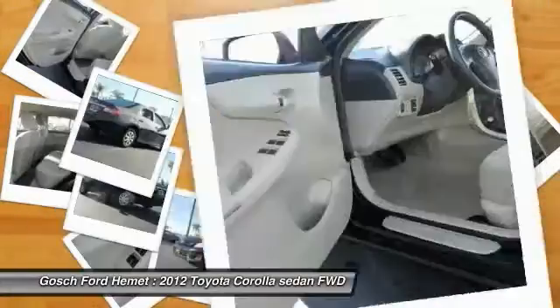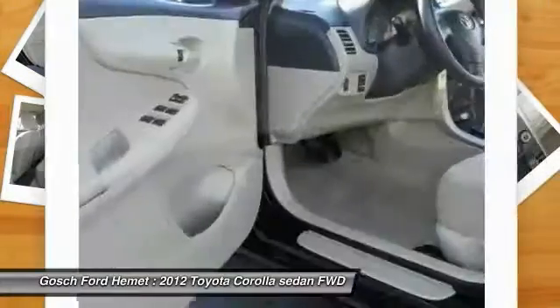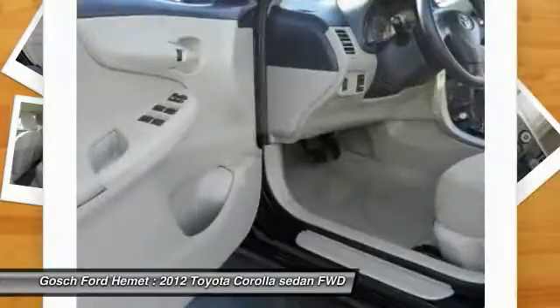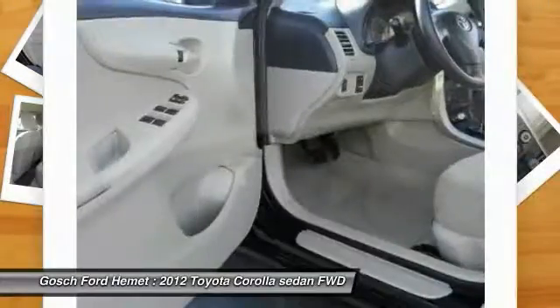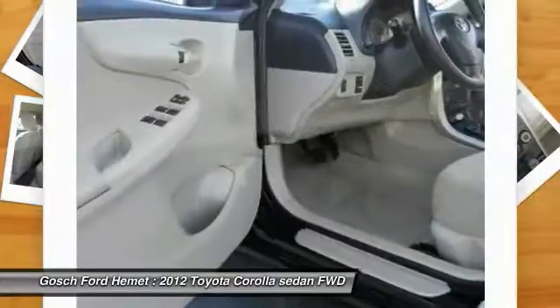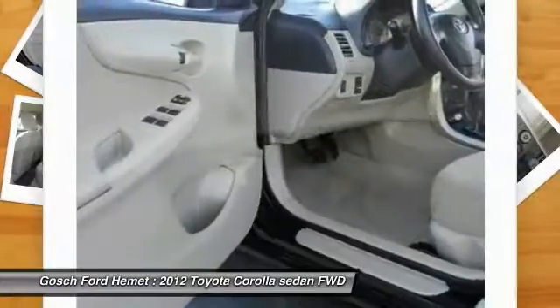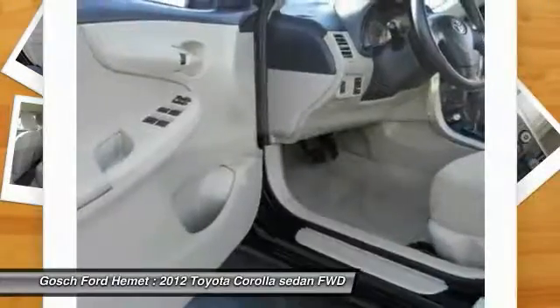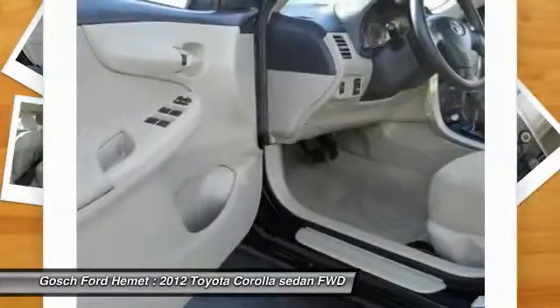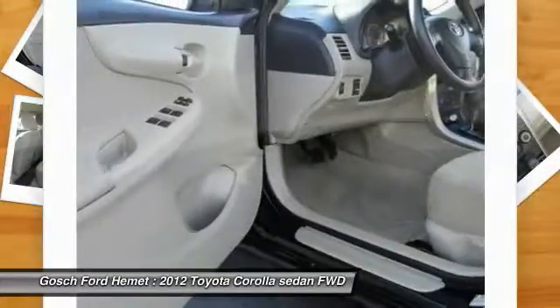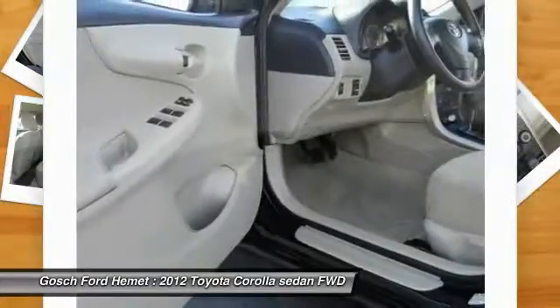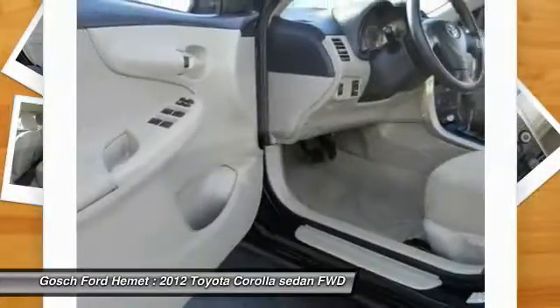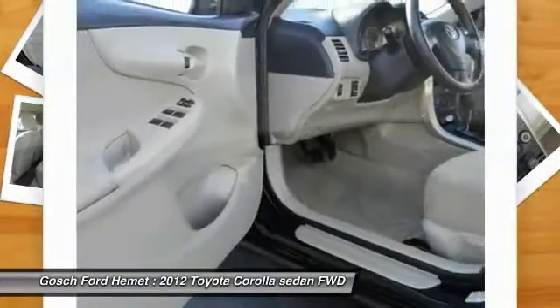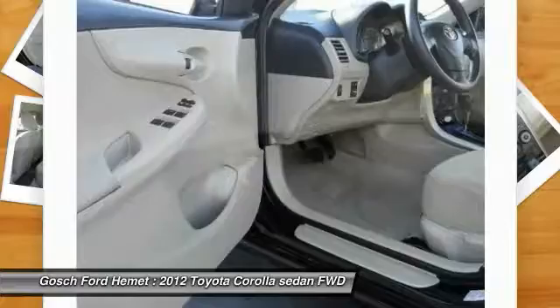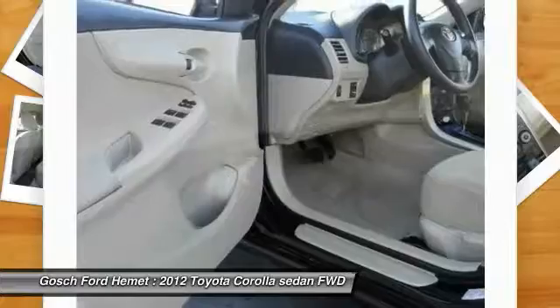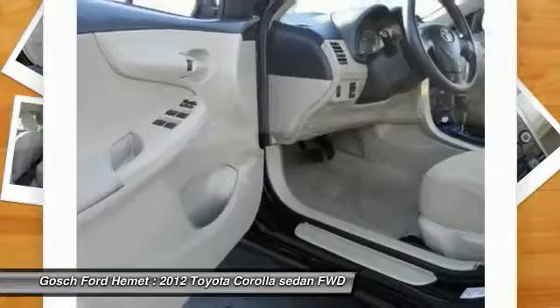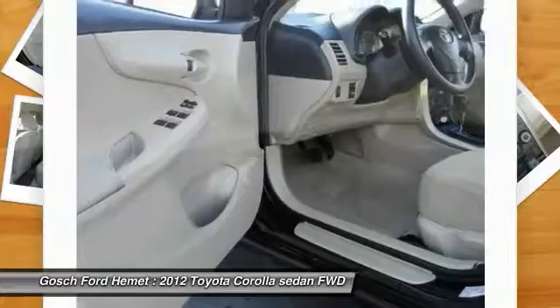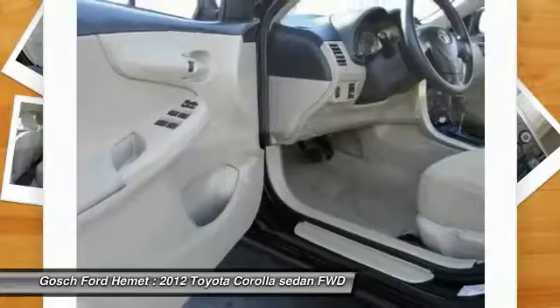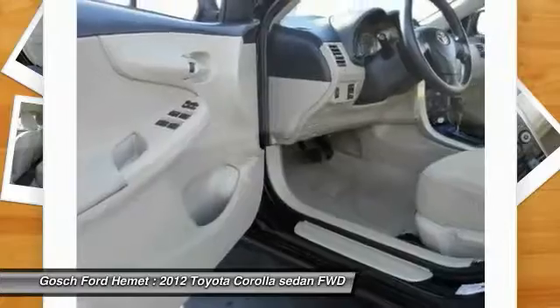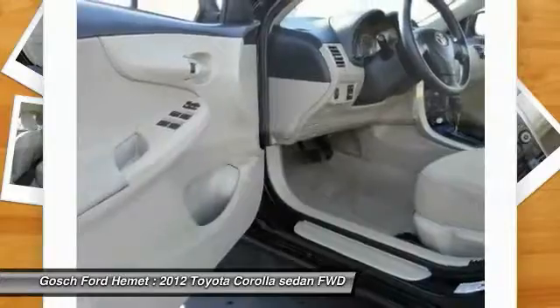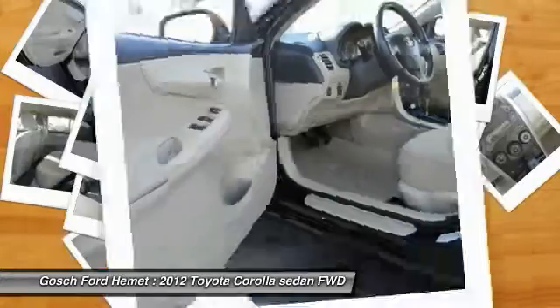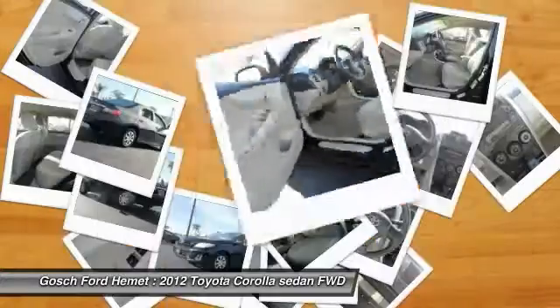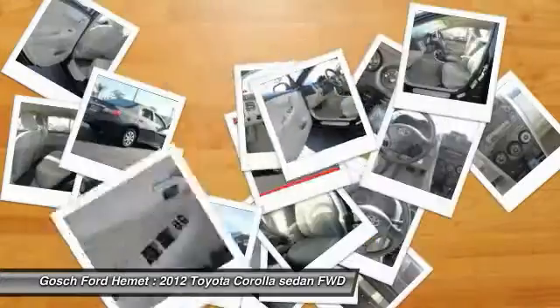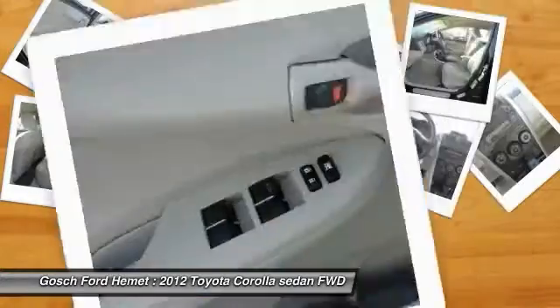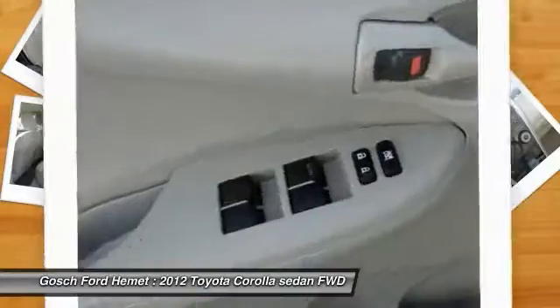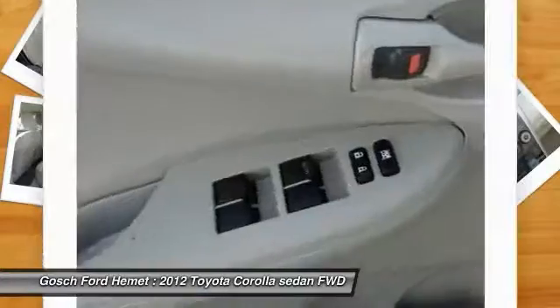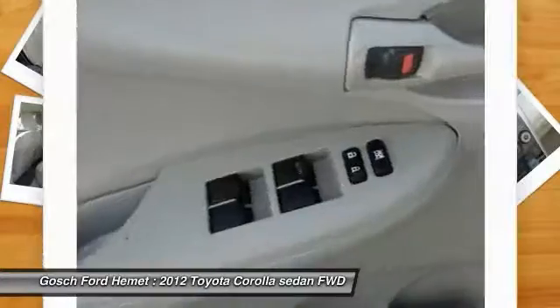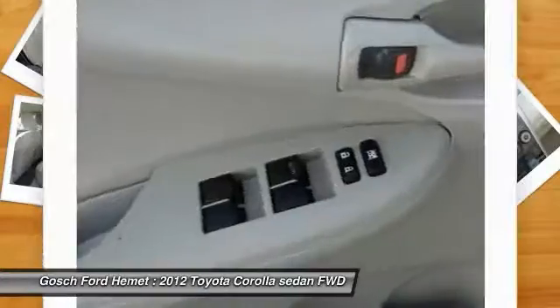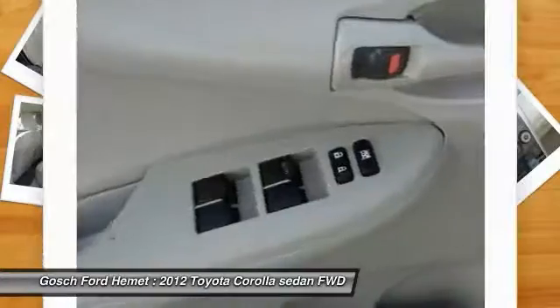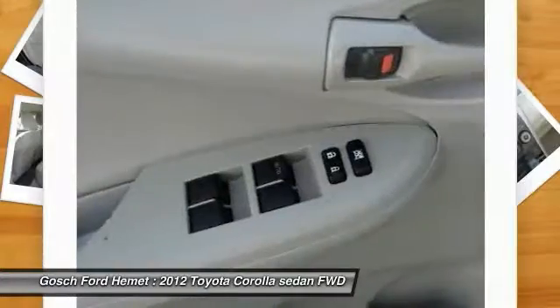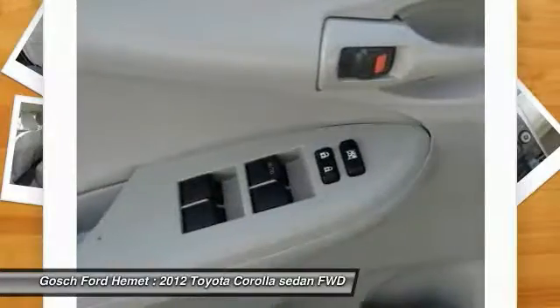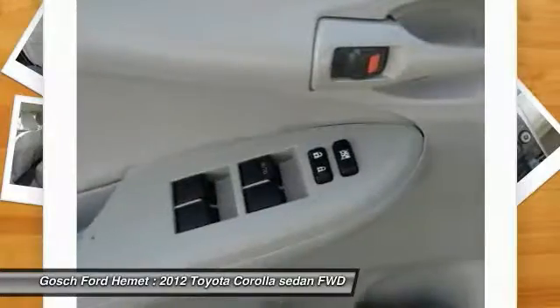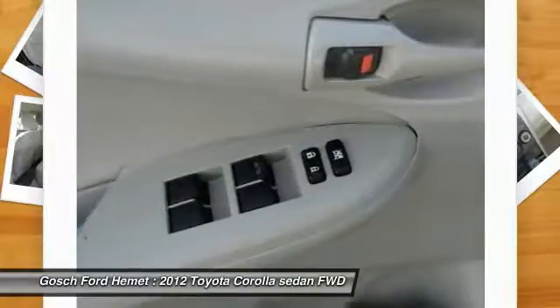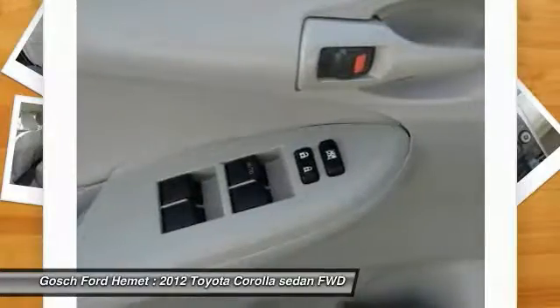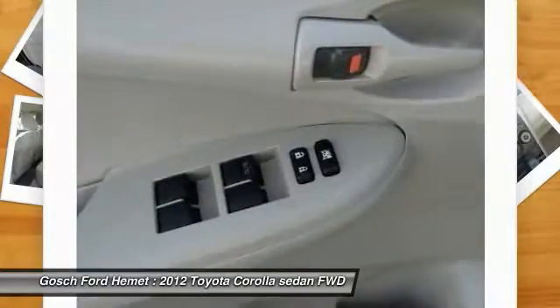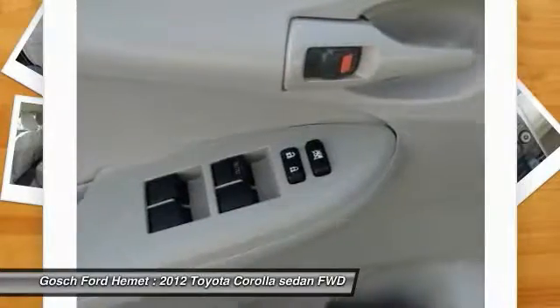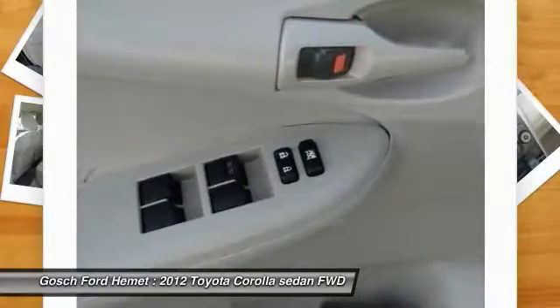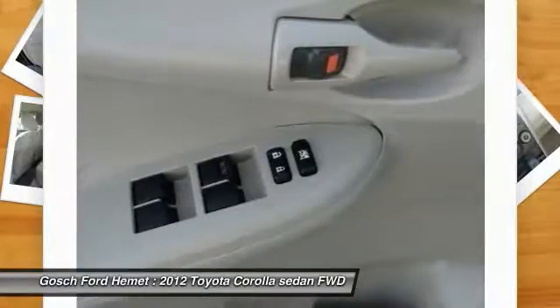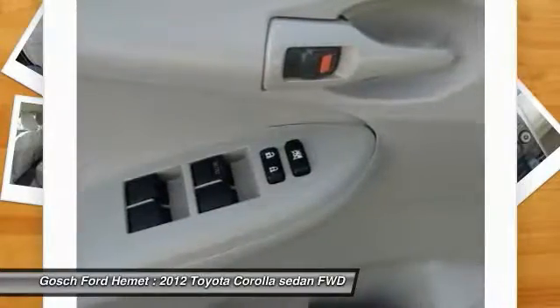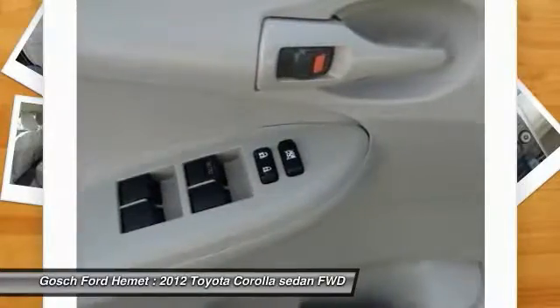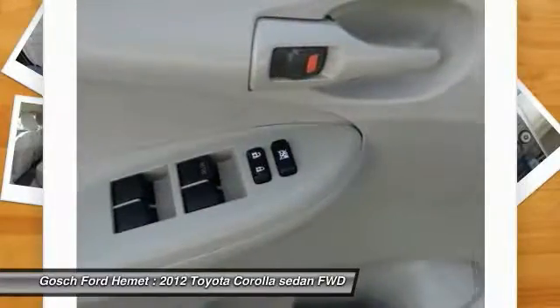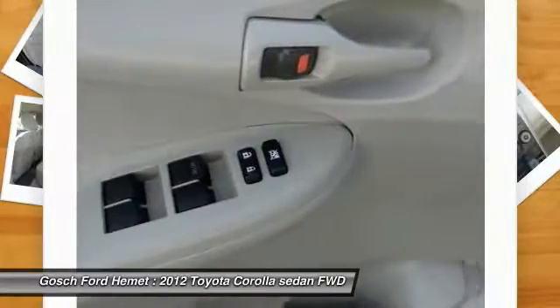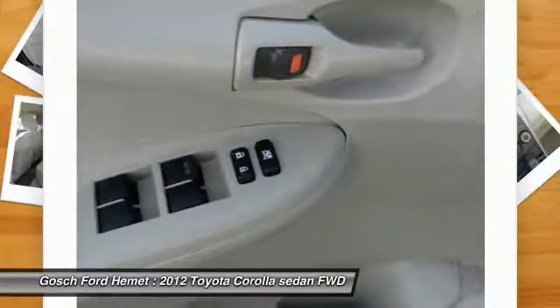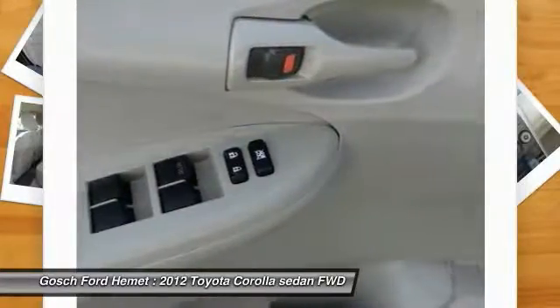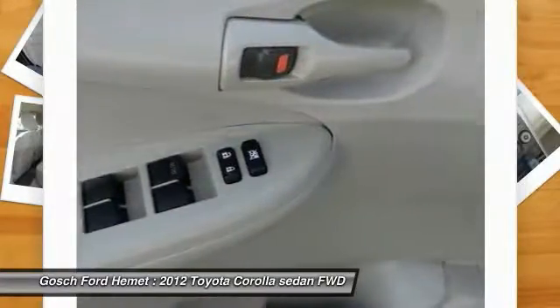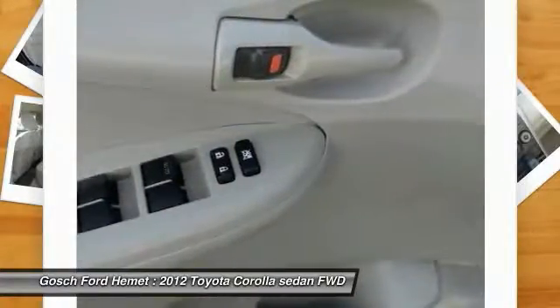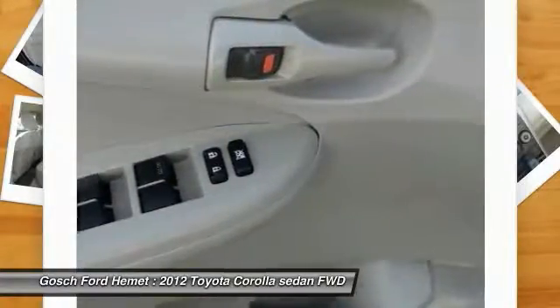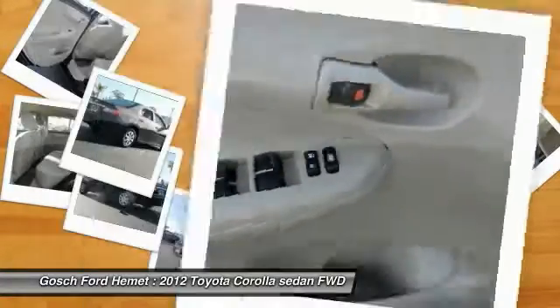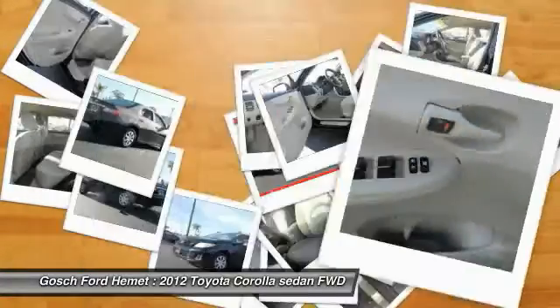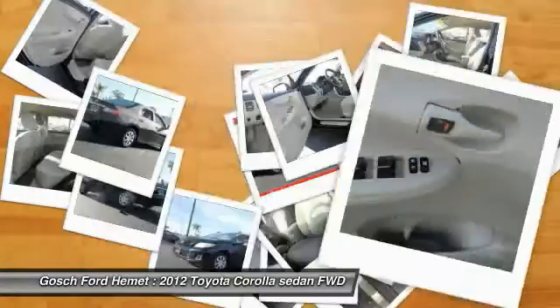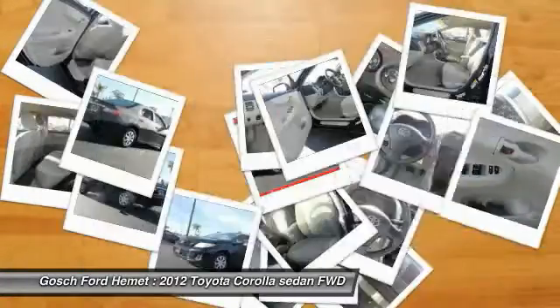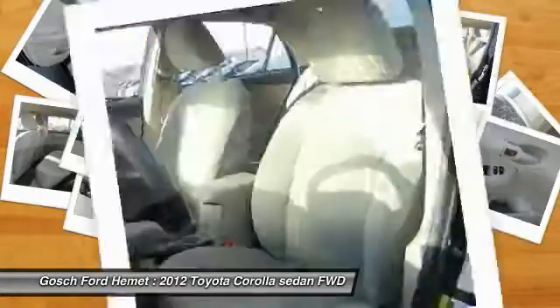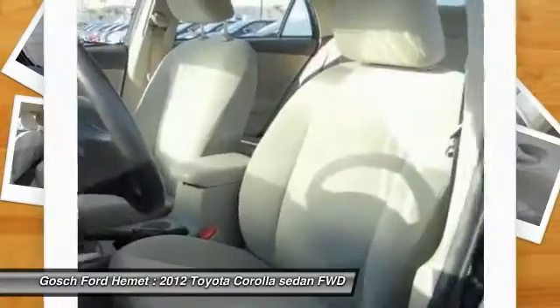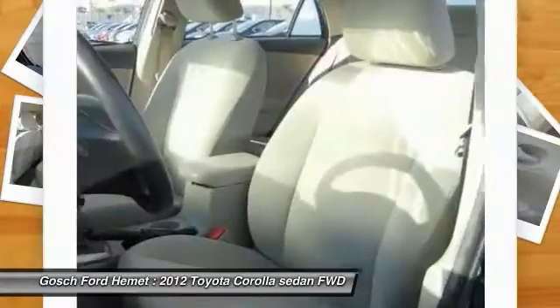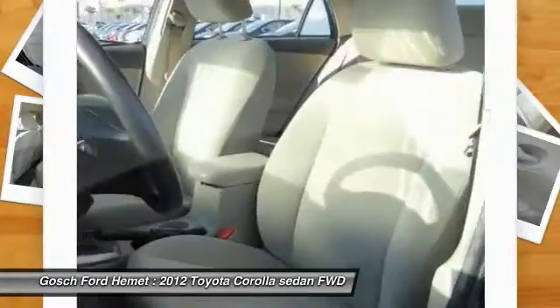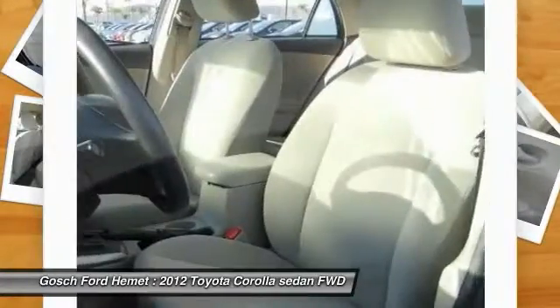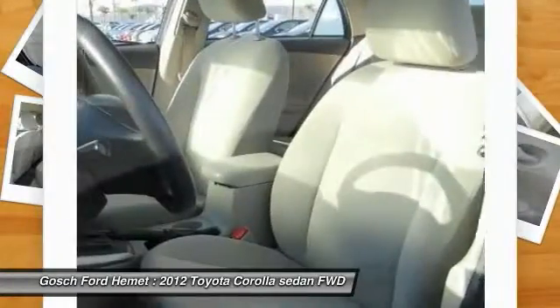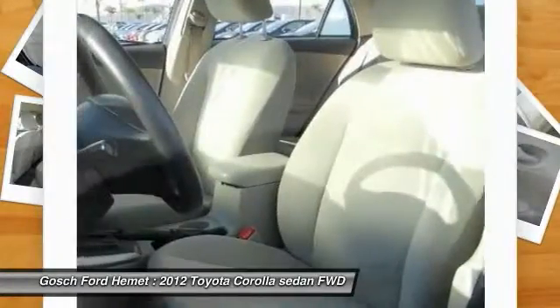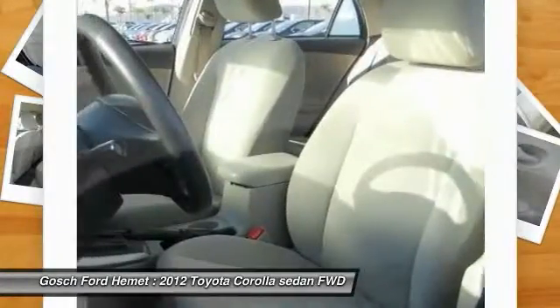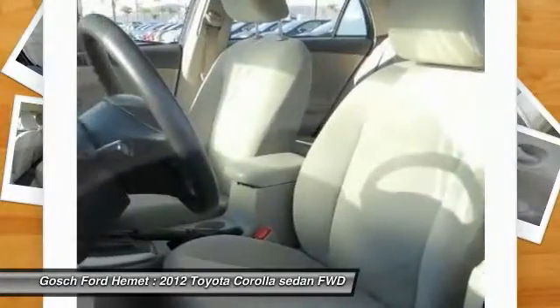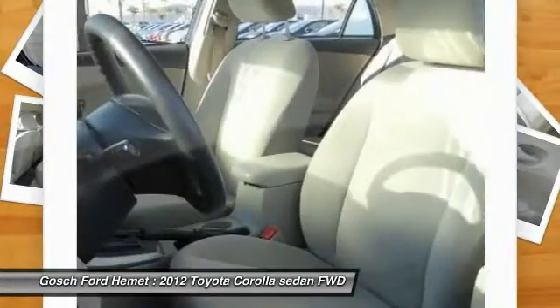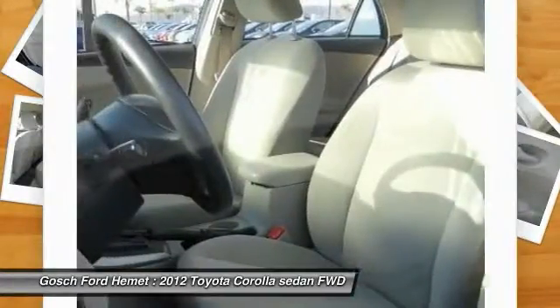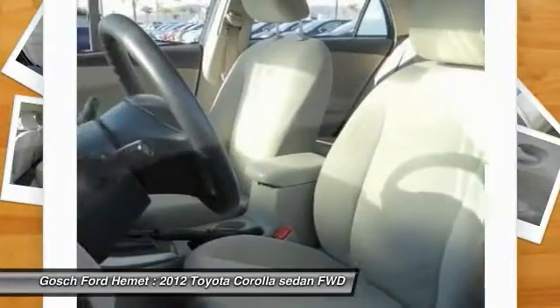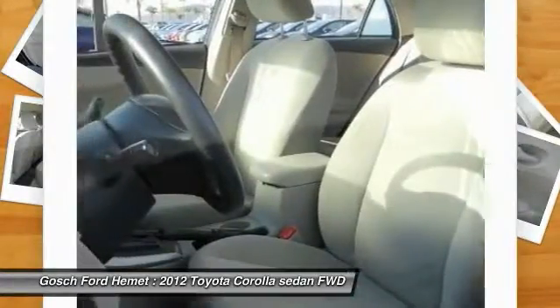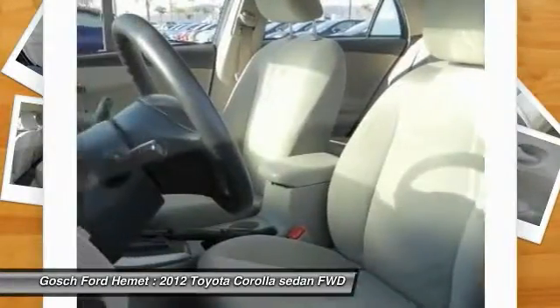Power door locks, power windows, dual front airbags, power driver mirror, tilt steering wheel.